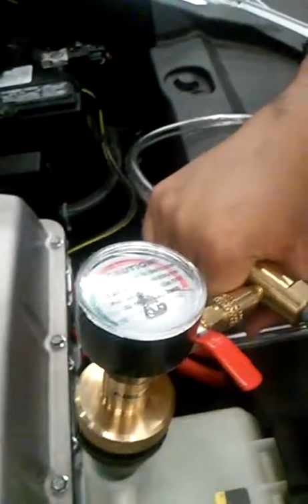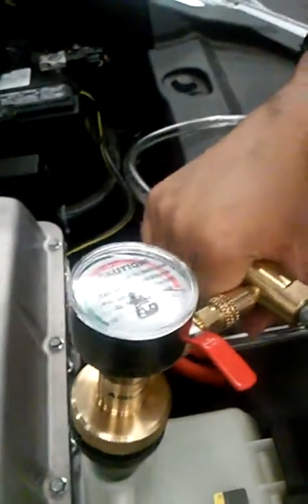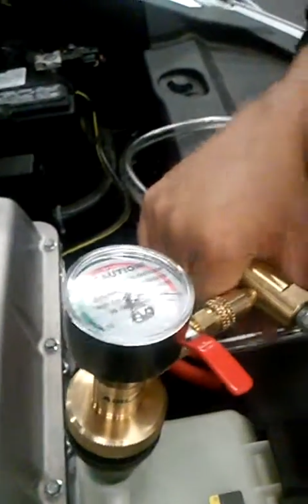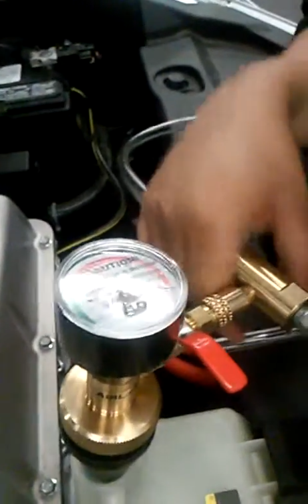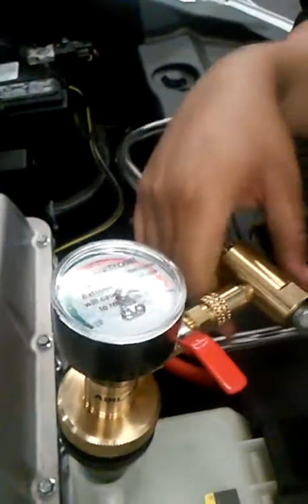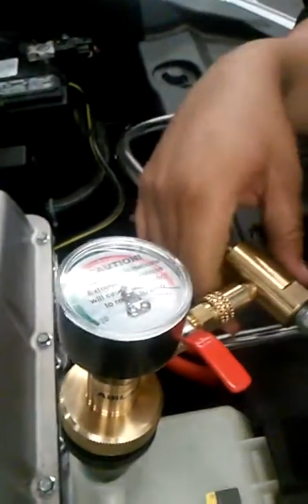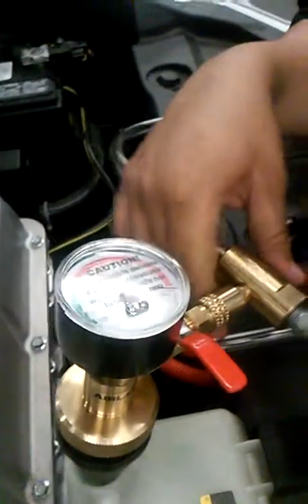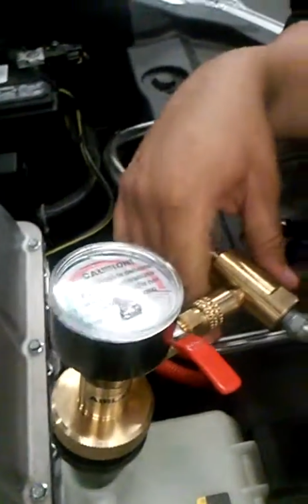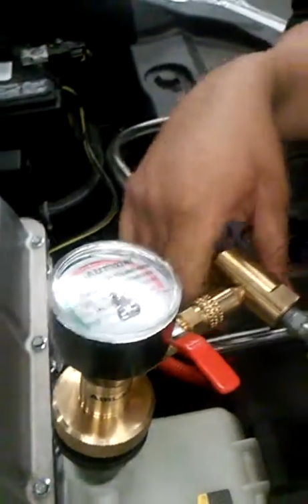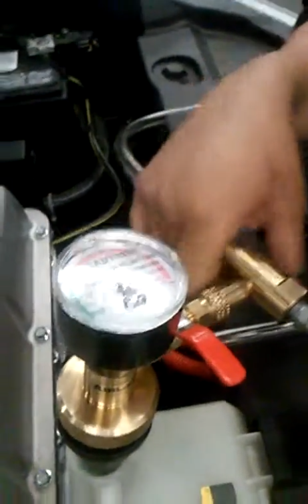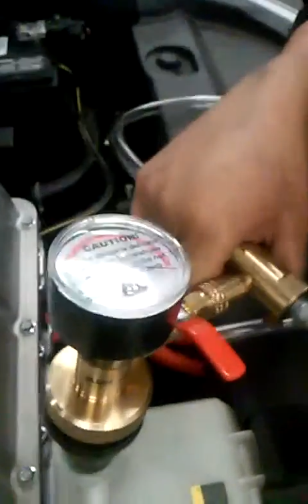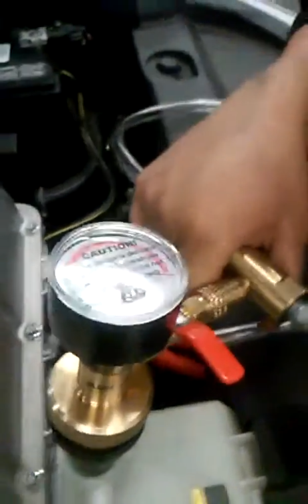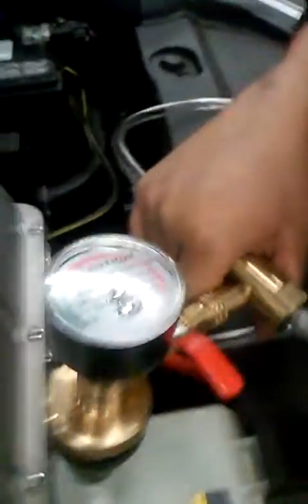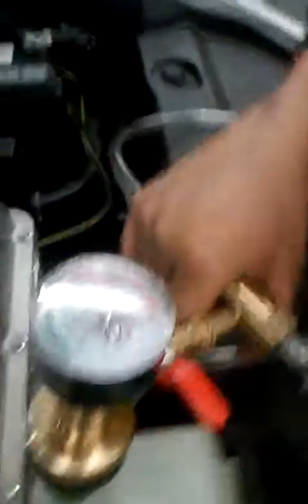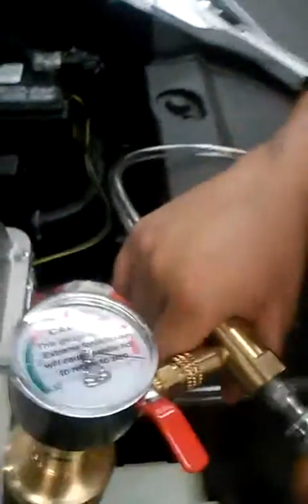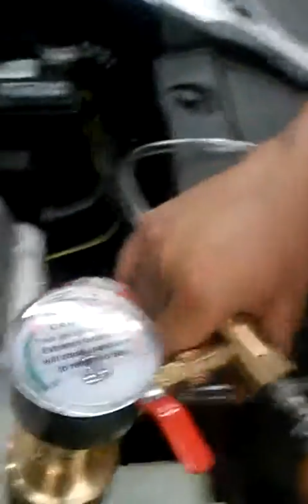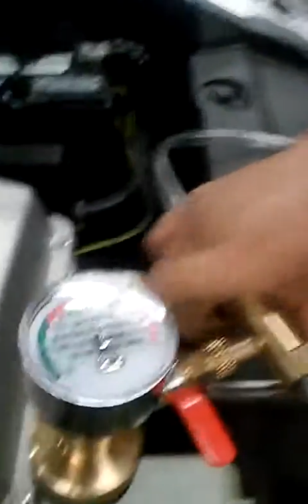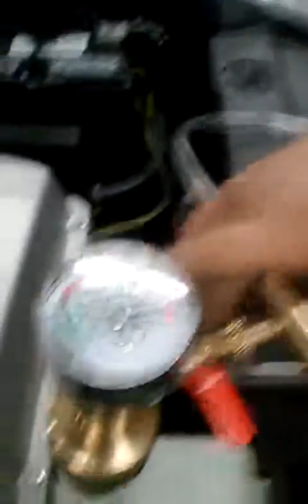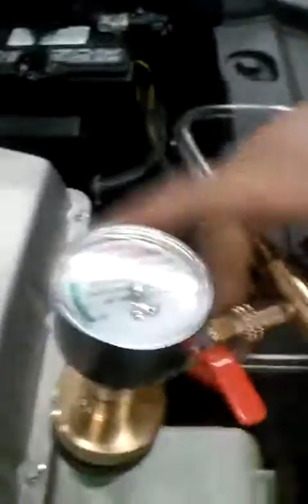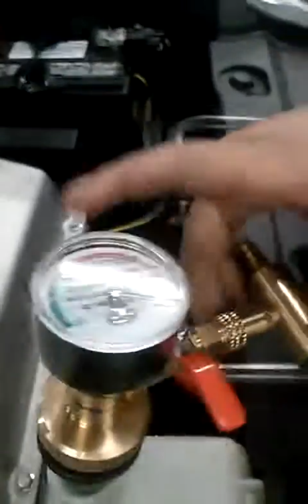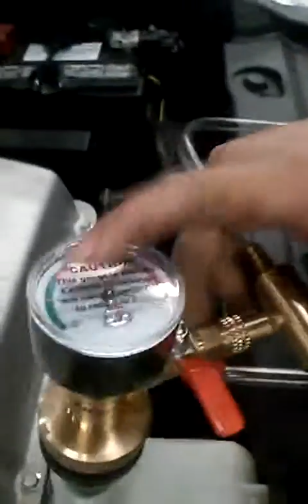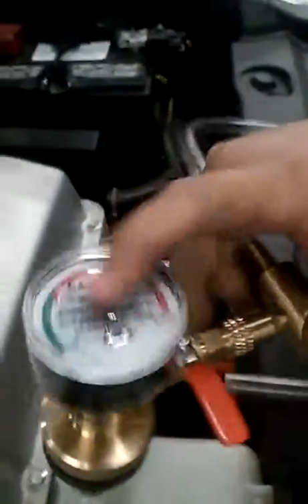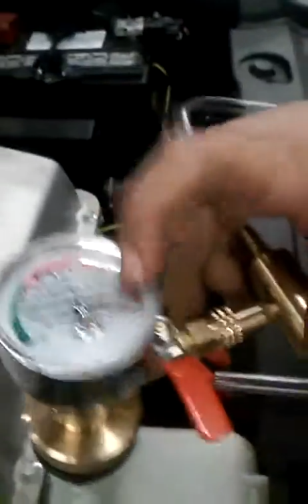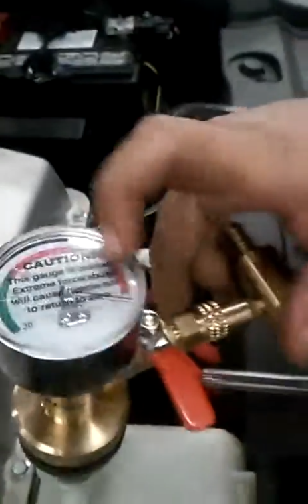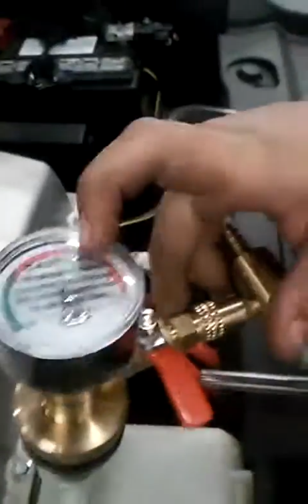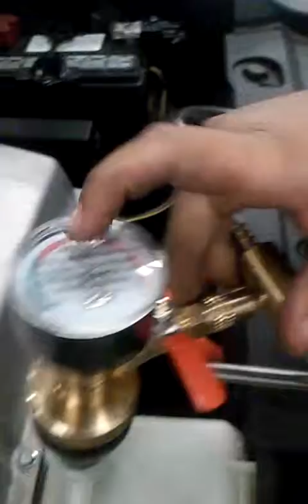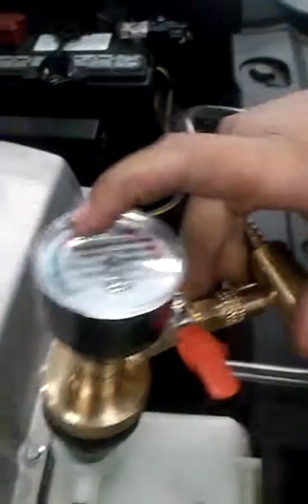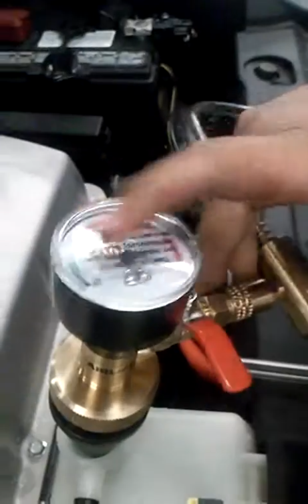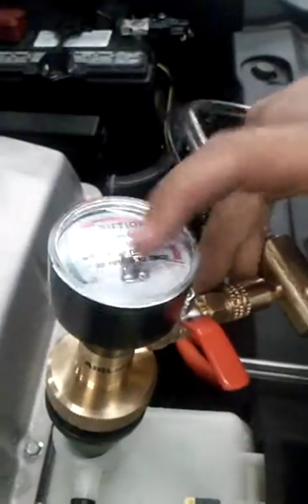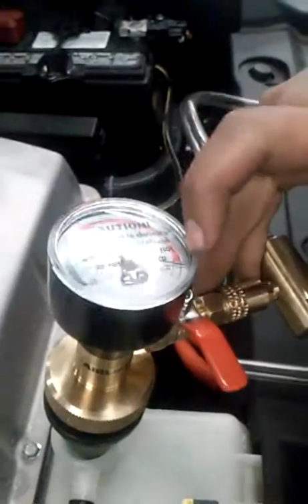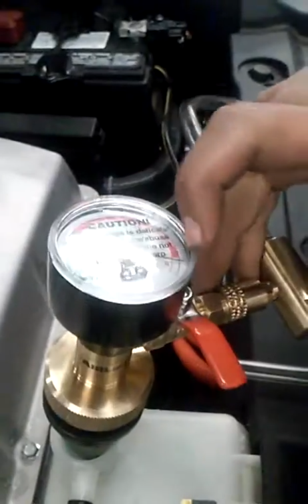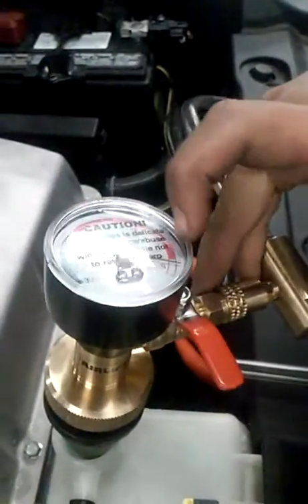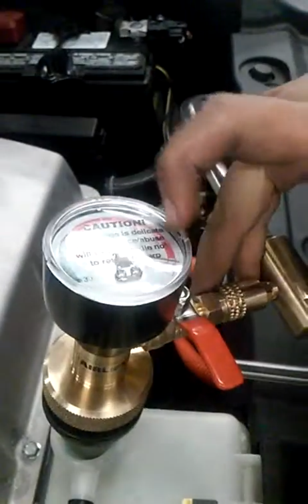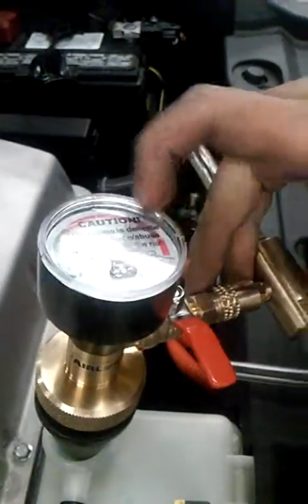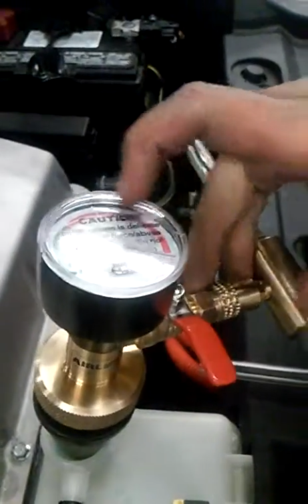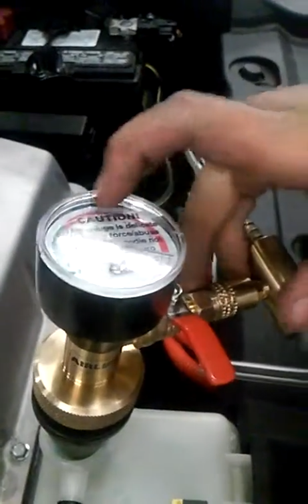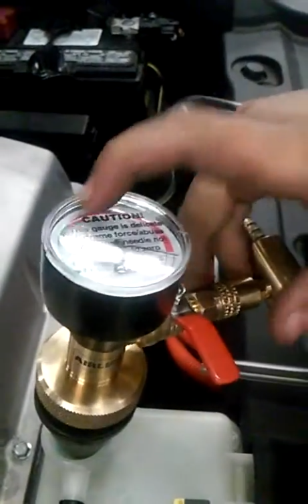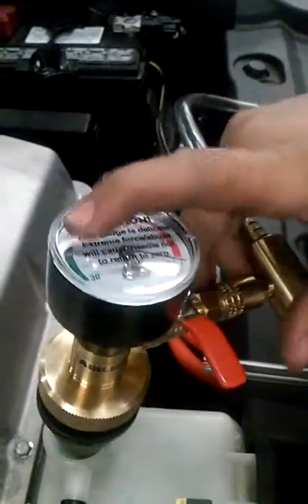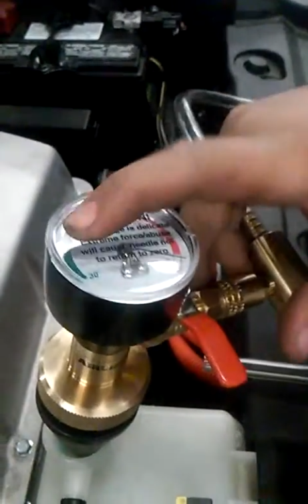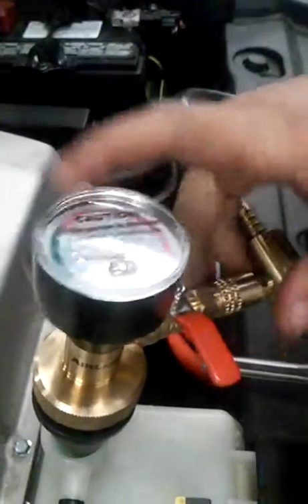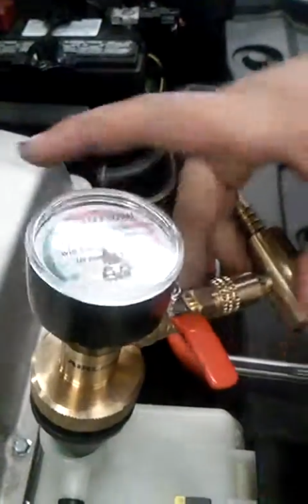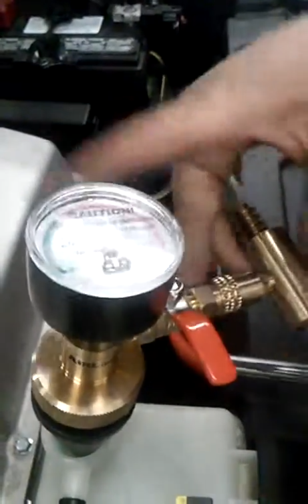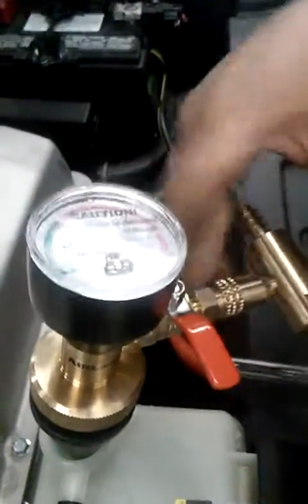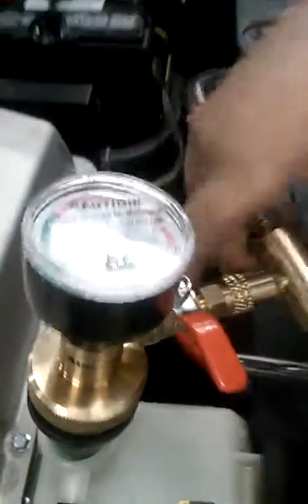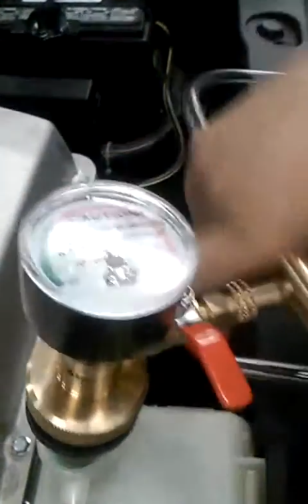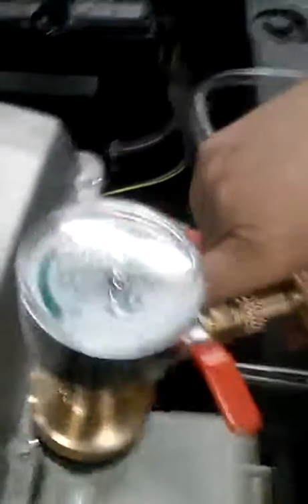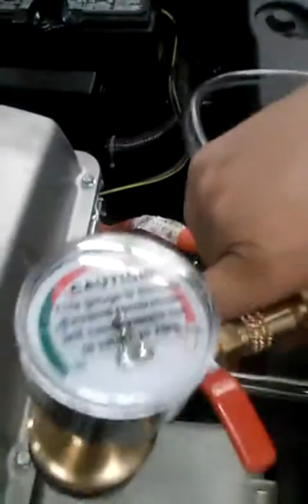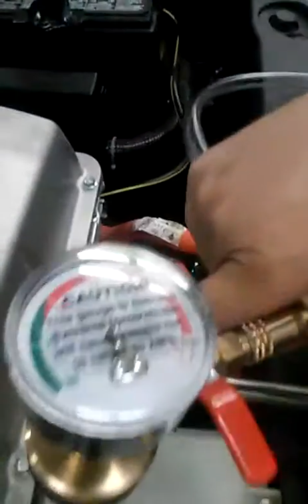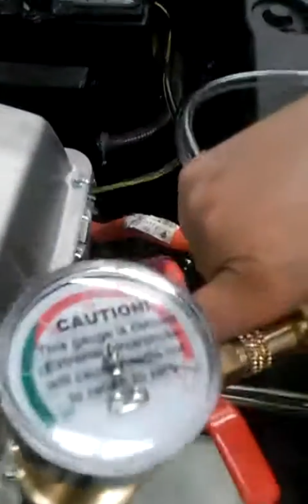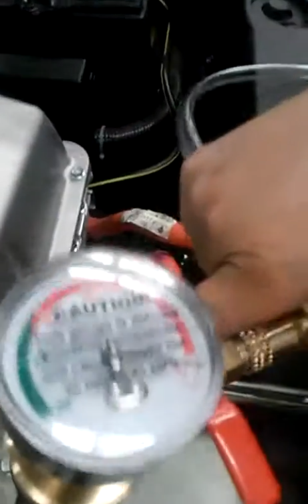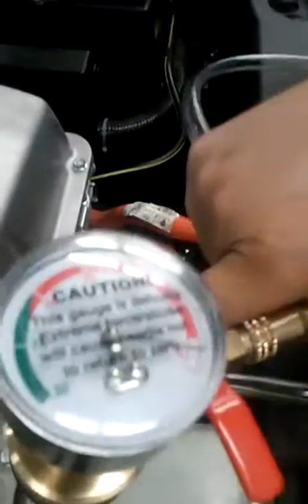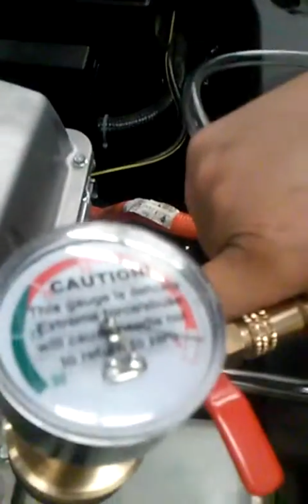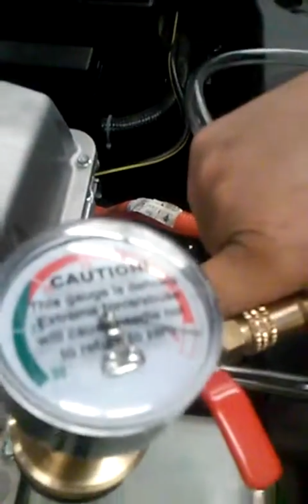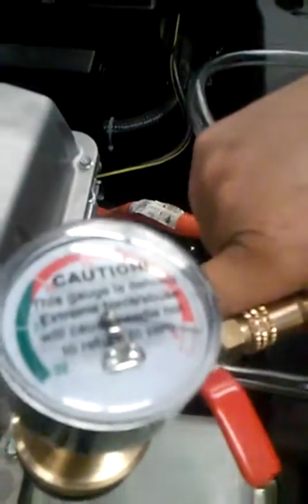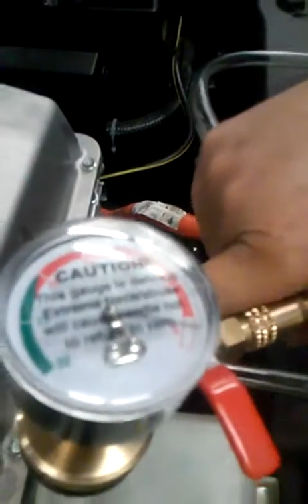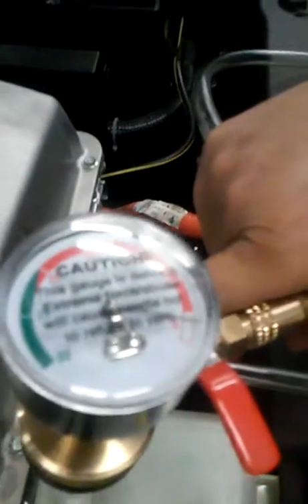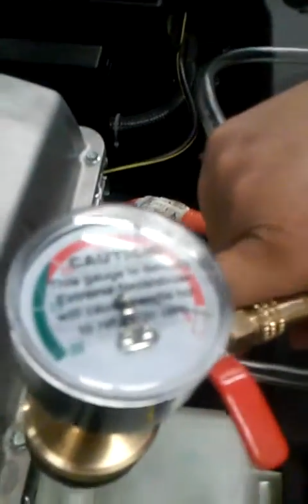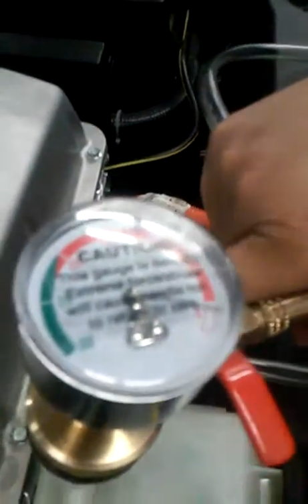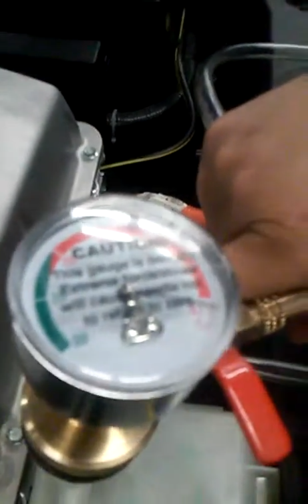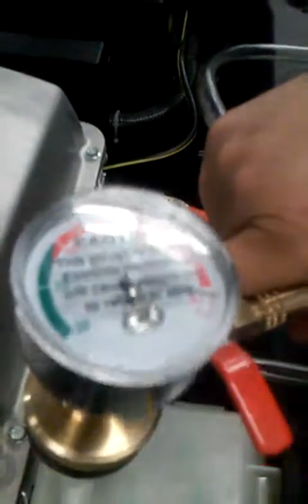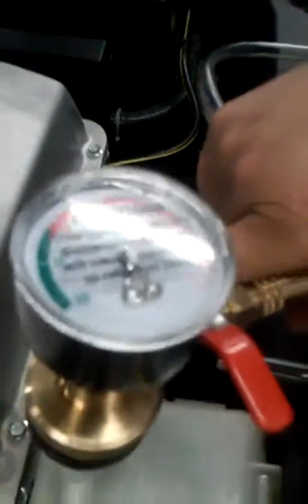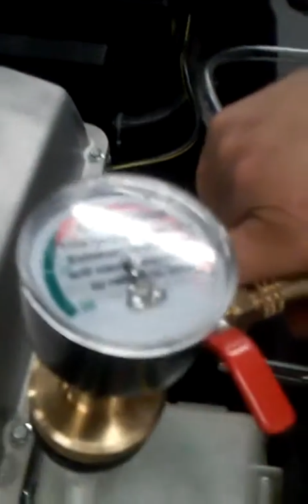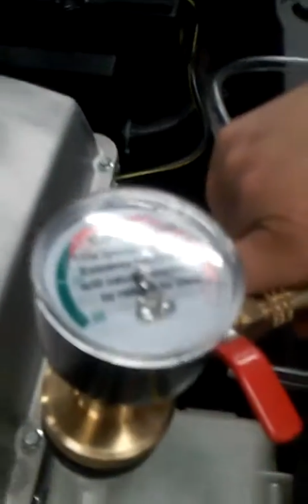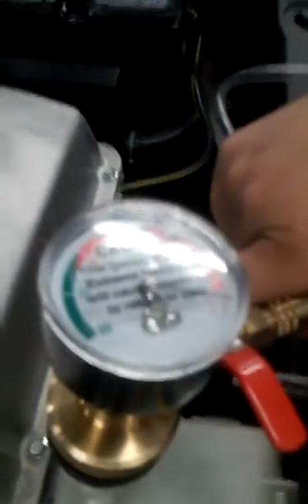We're going to hook up the shop air right now. Here's a gauge that goes from zero to inches of mercury. We're going to hook it up right now.